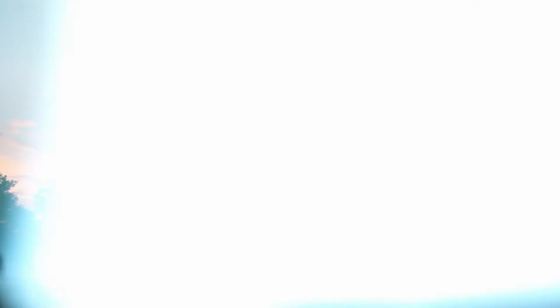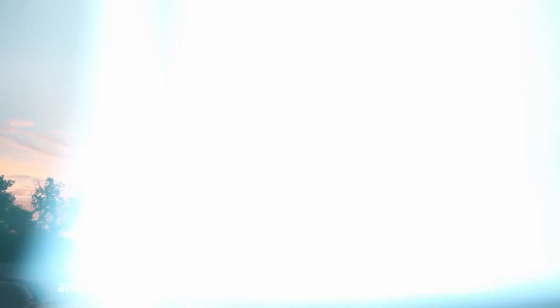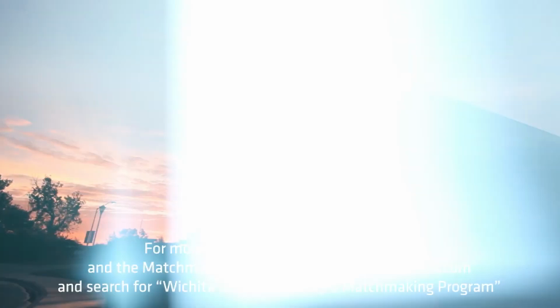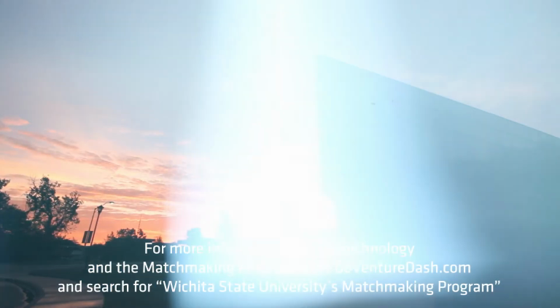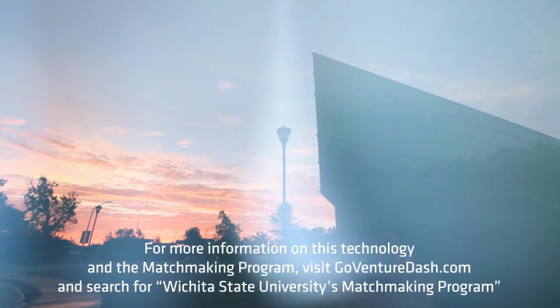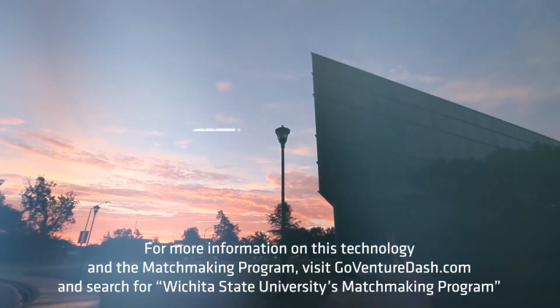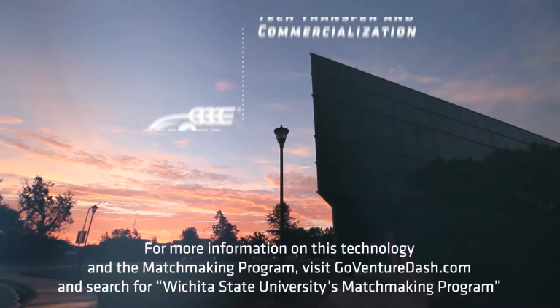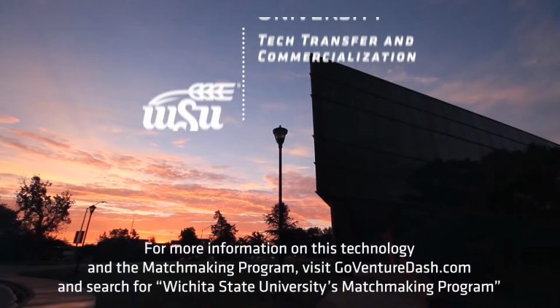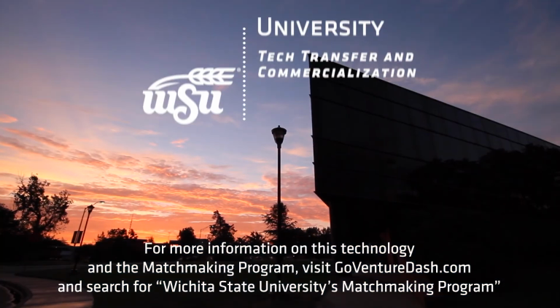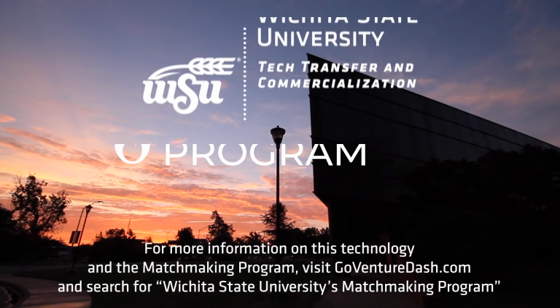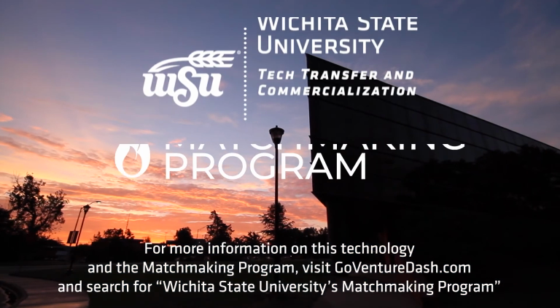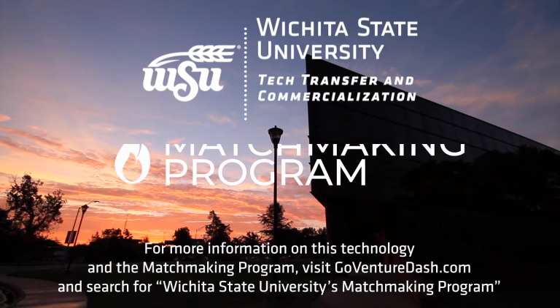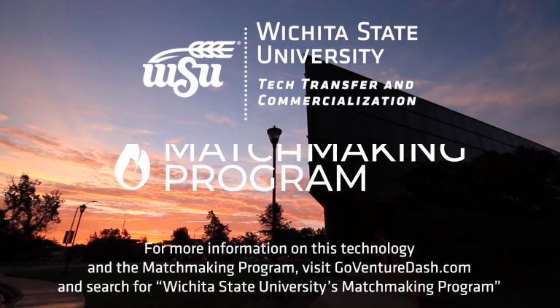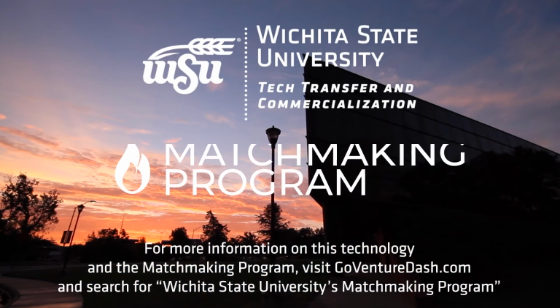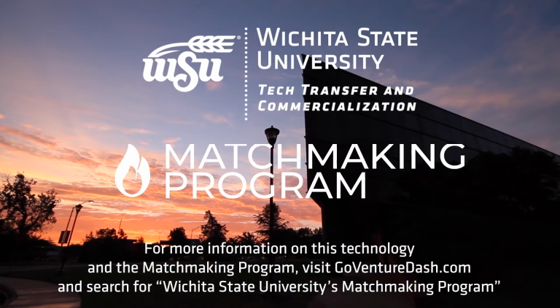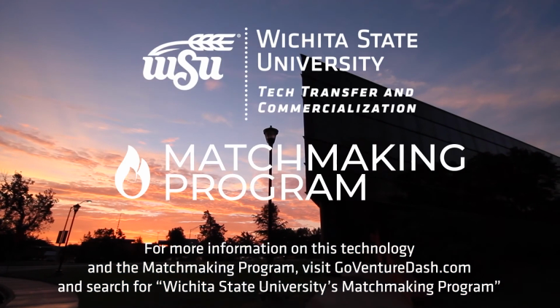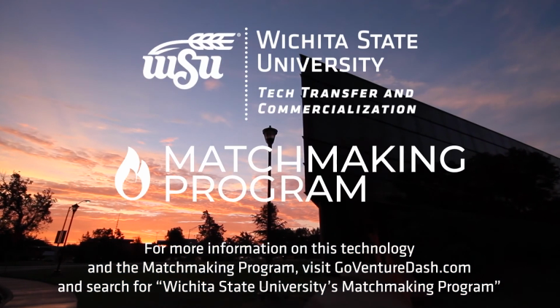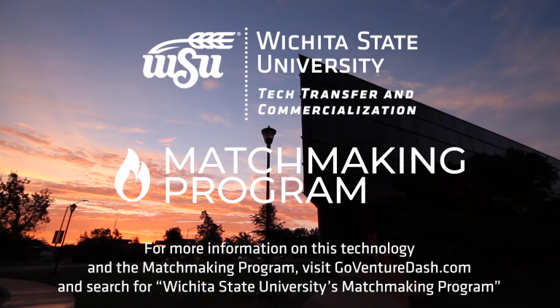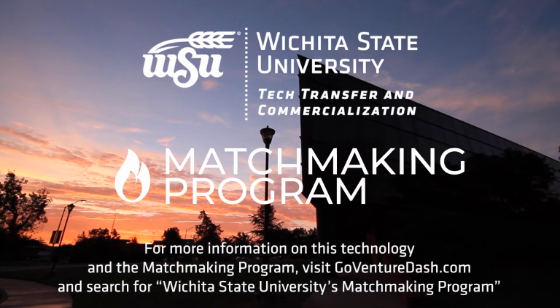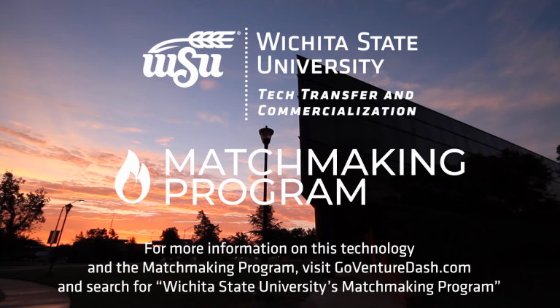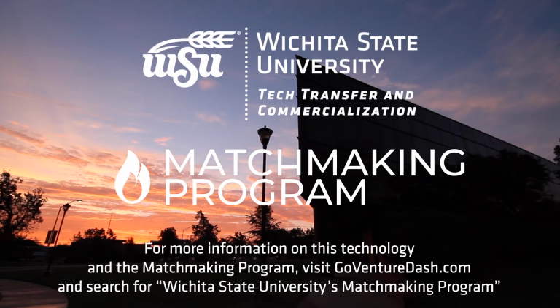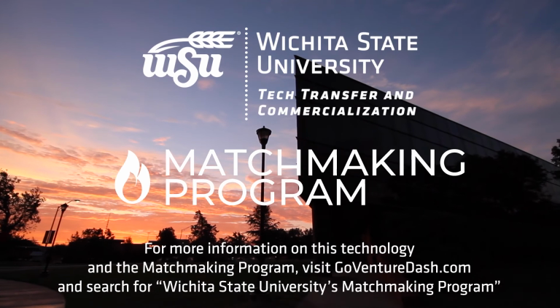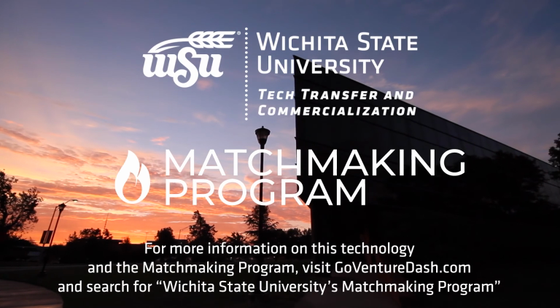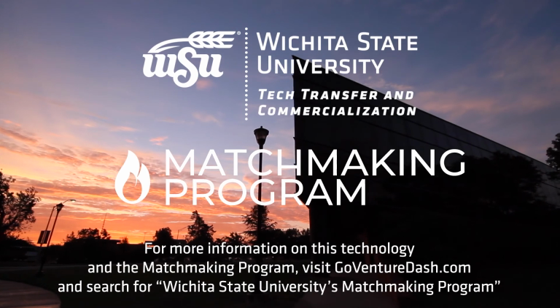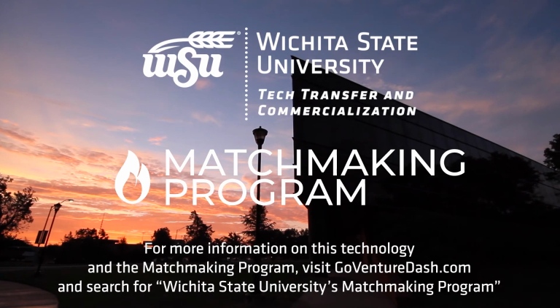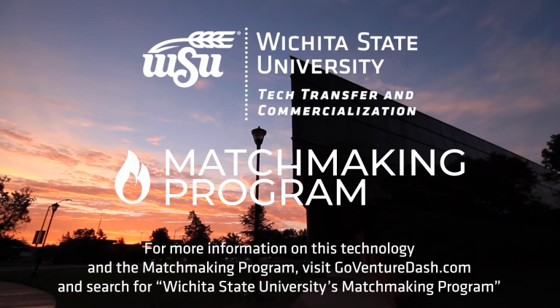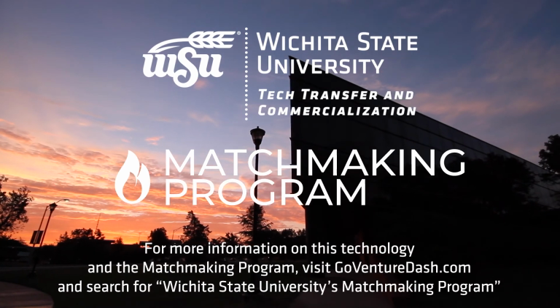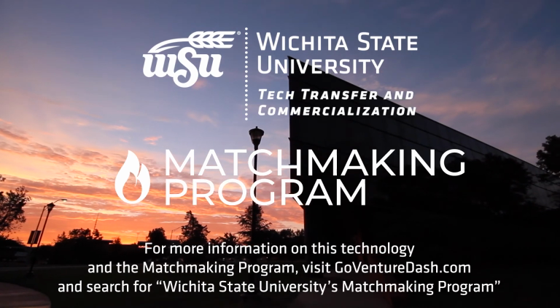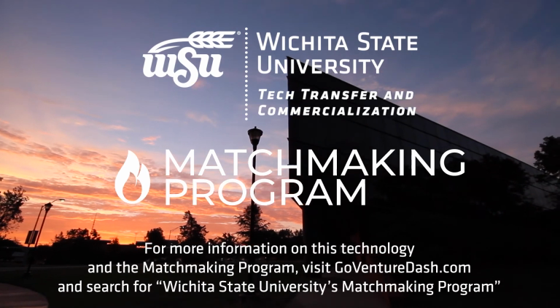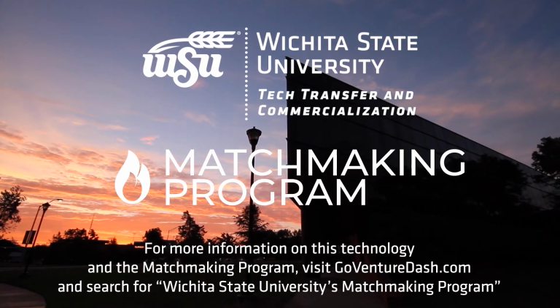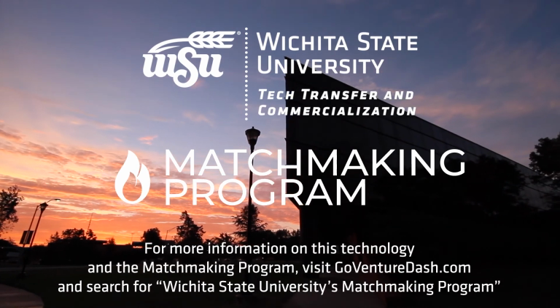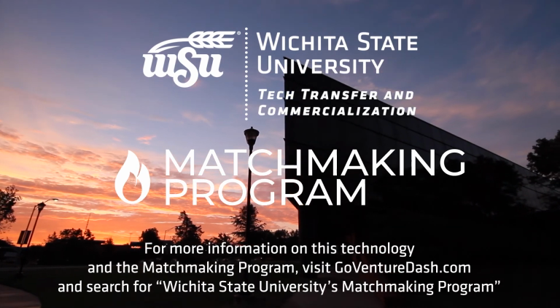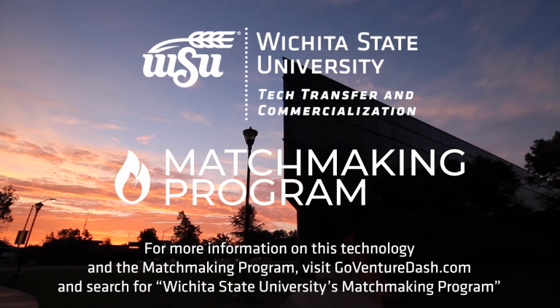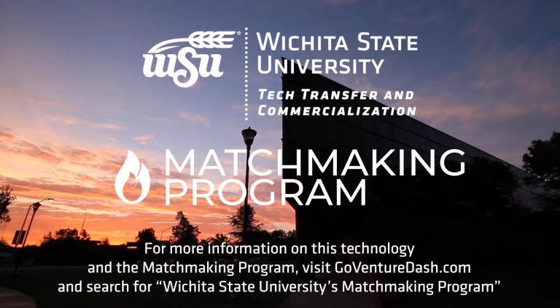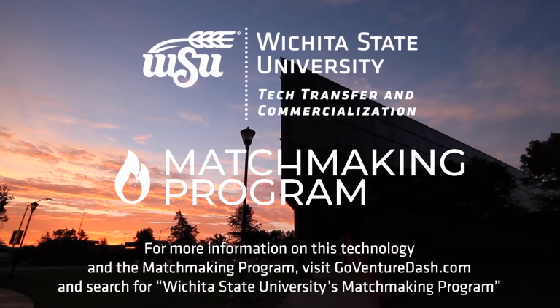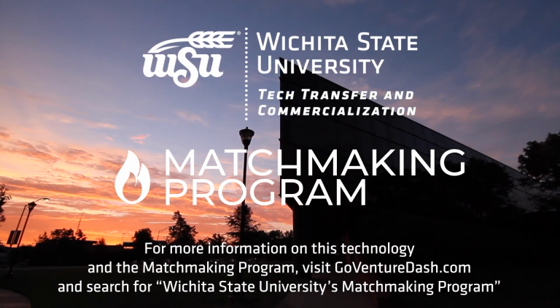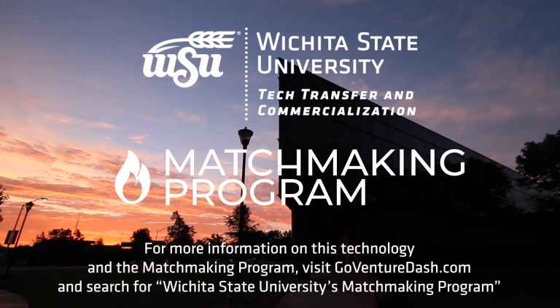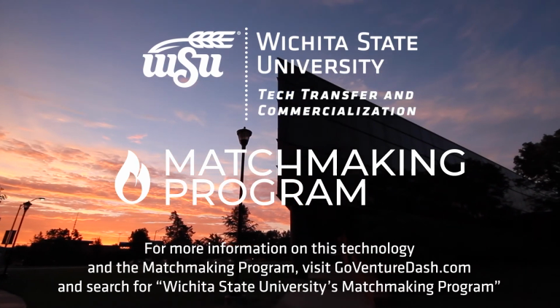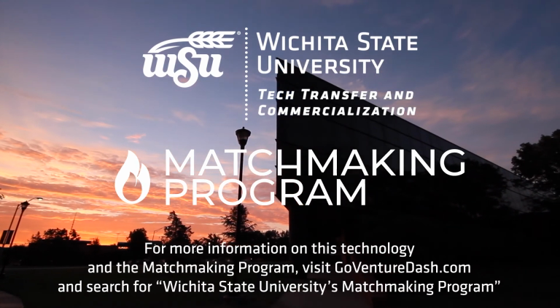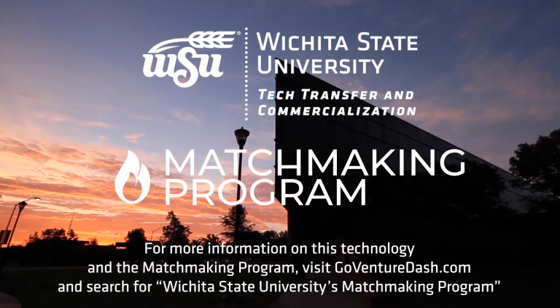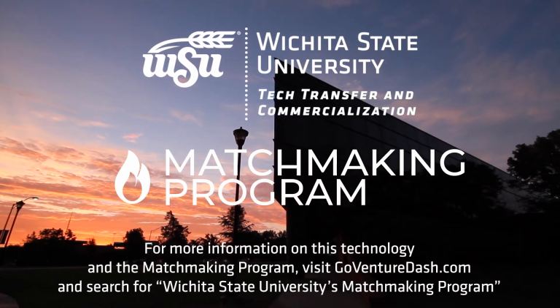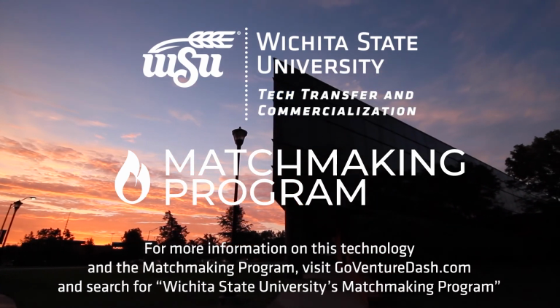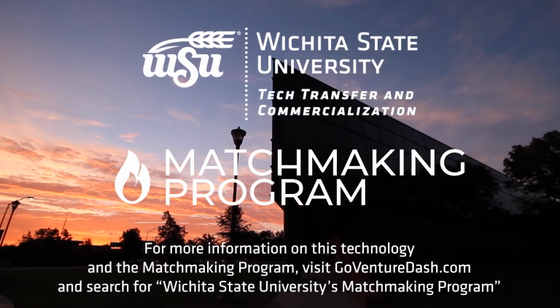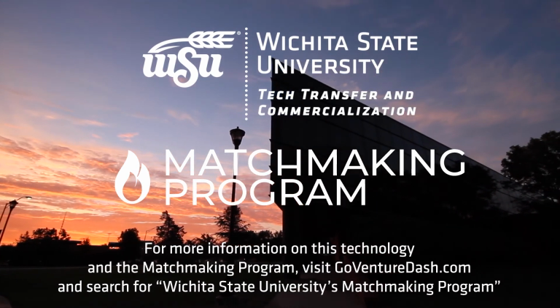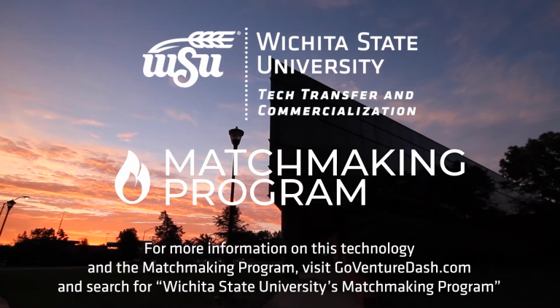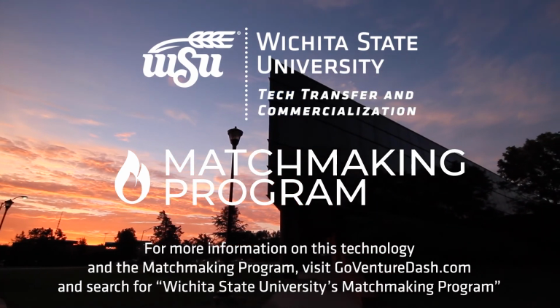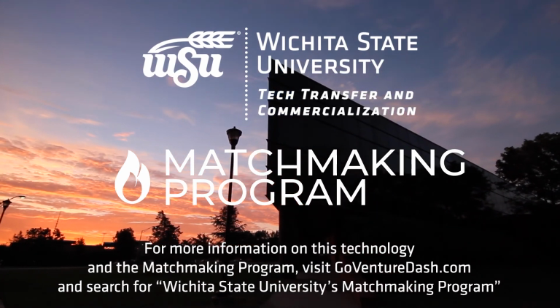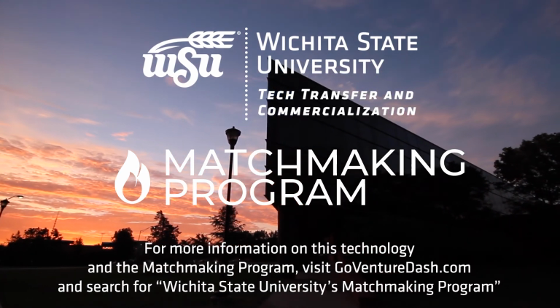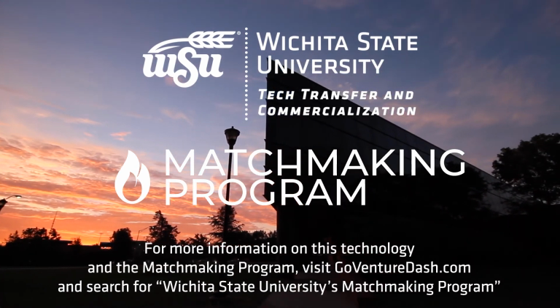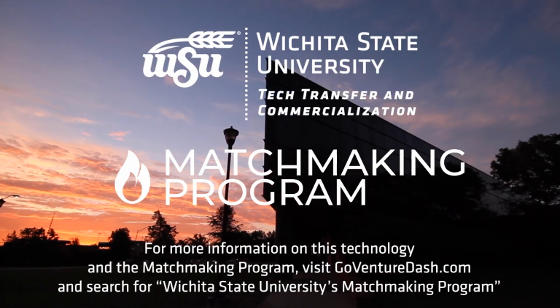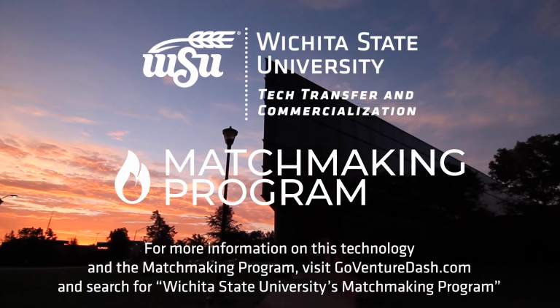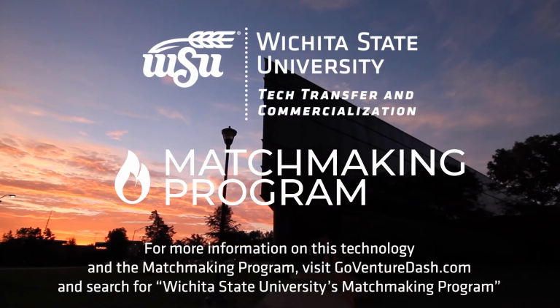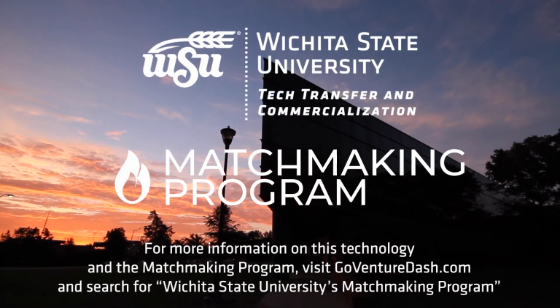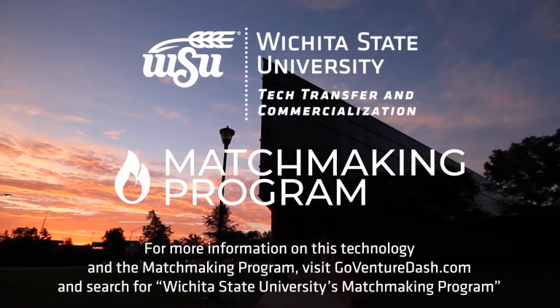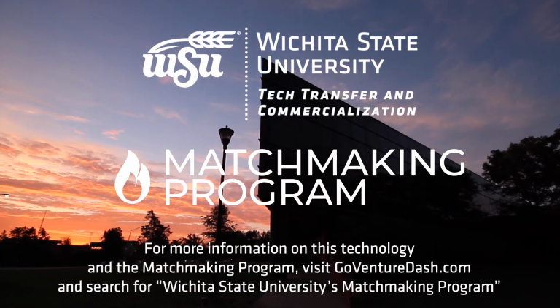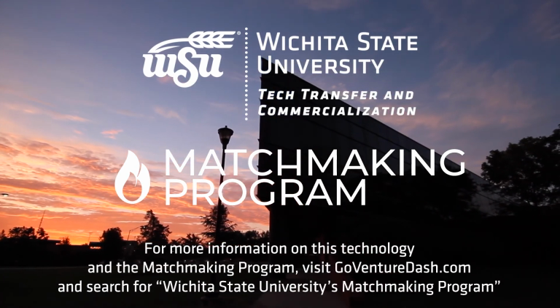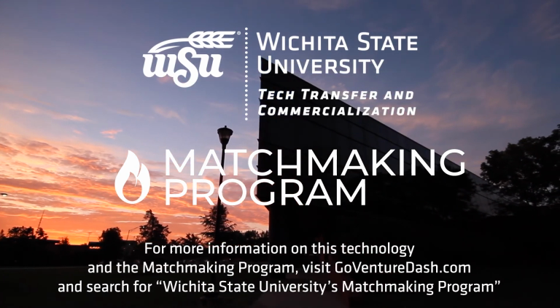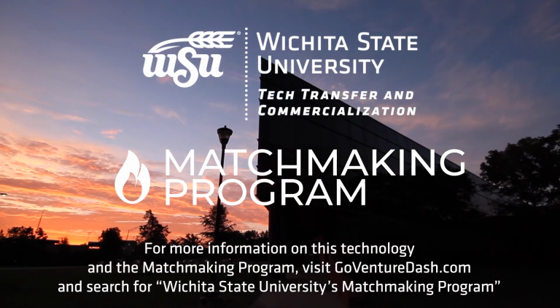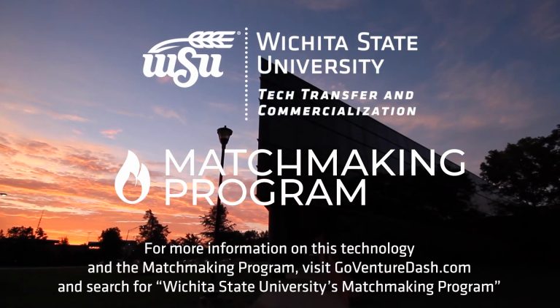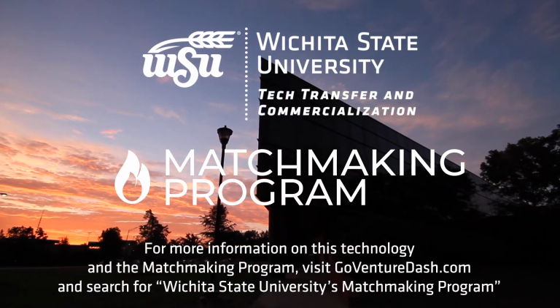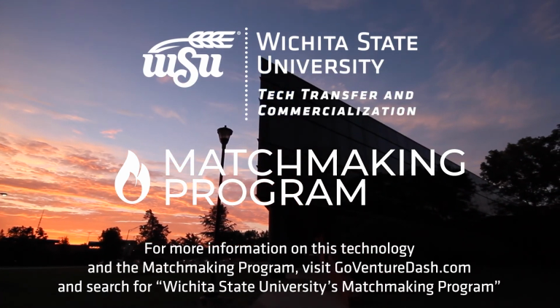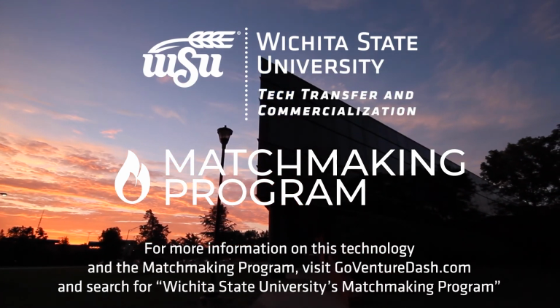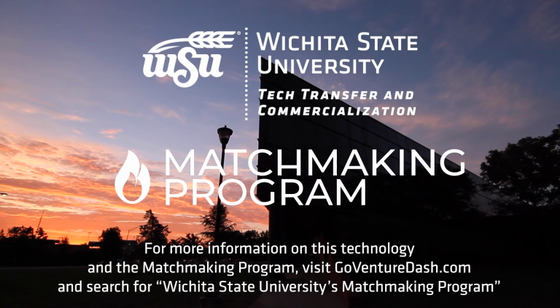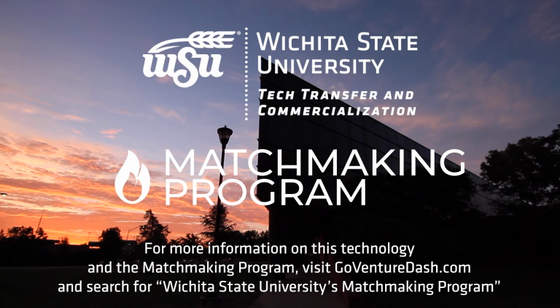The Office of Technology Transfer and Commercialization — we exist to get the technology of tomorrow into your hands today.